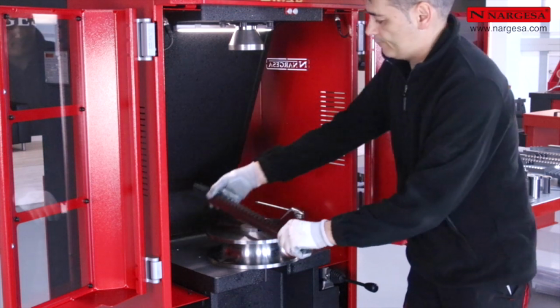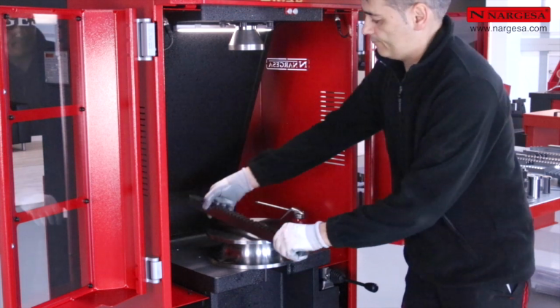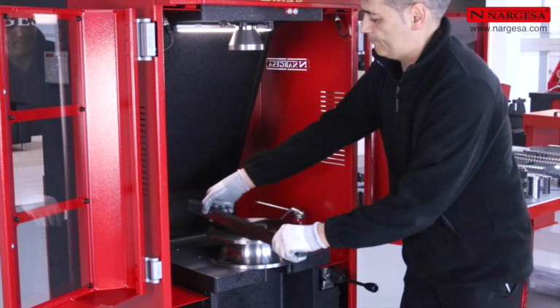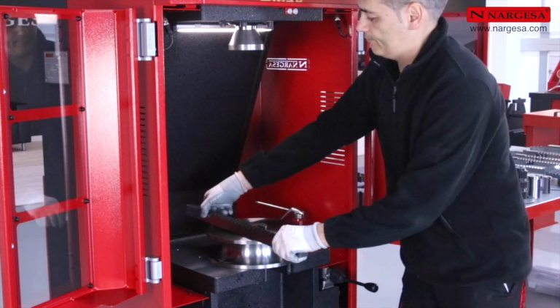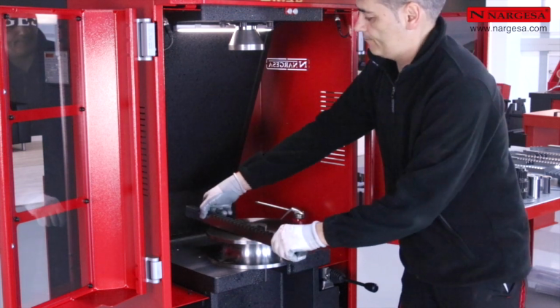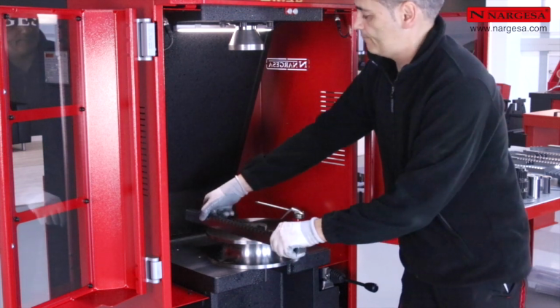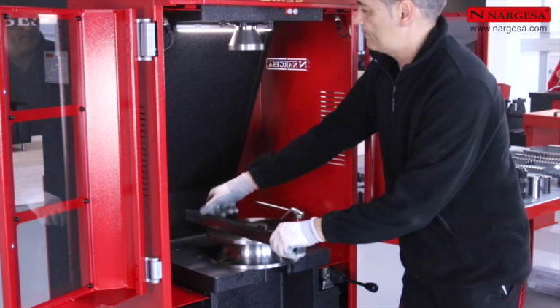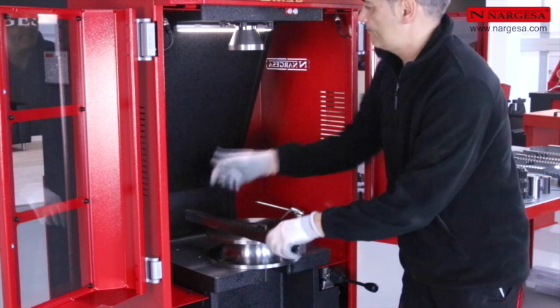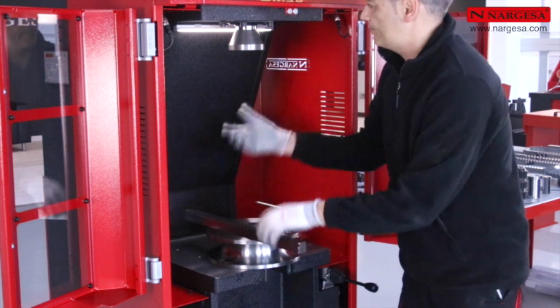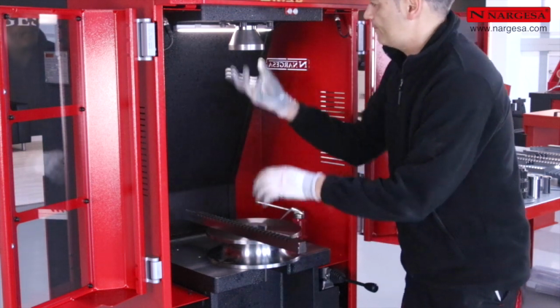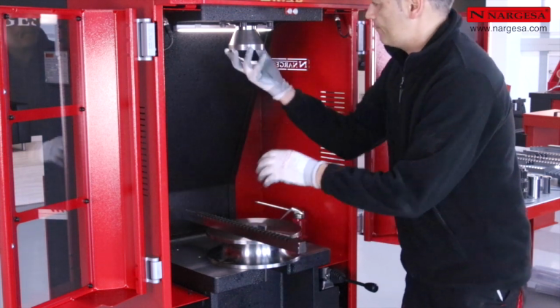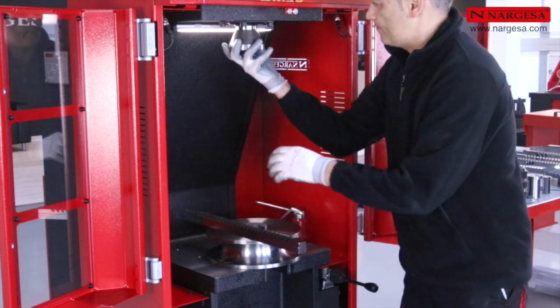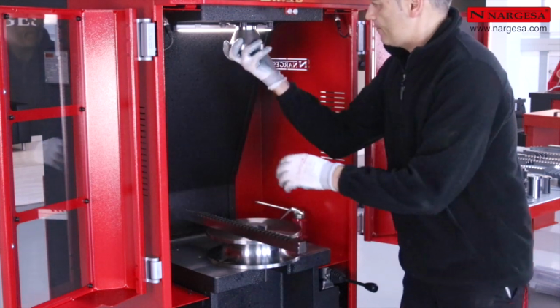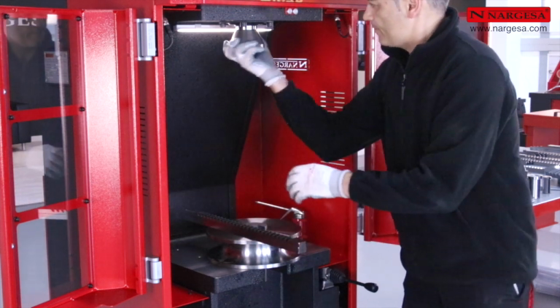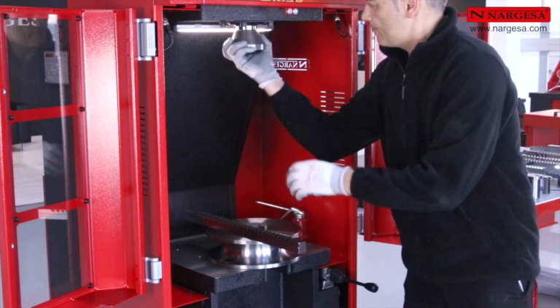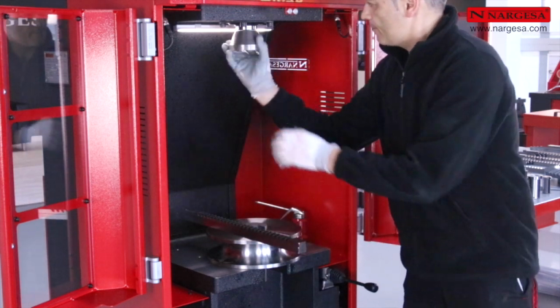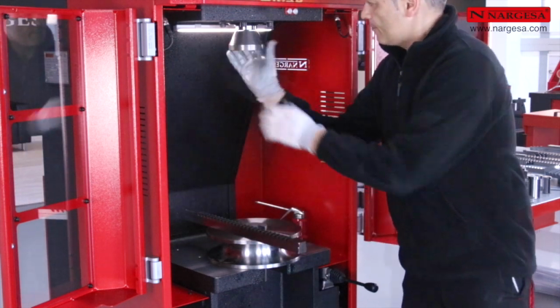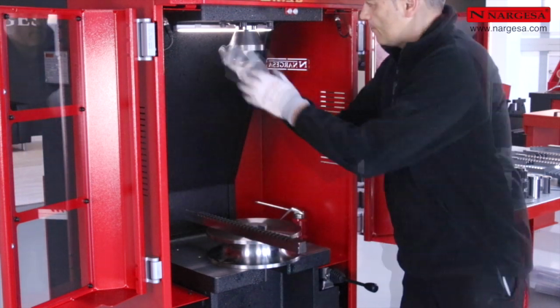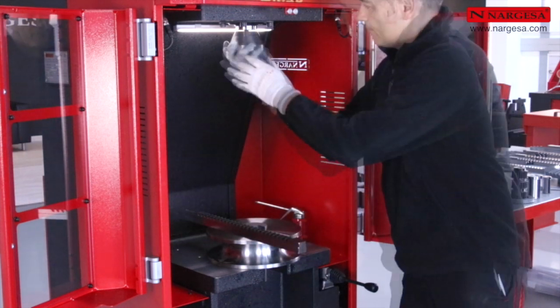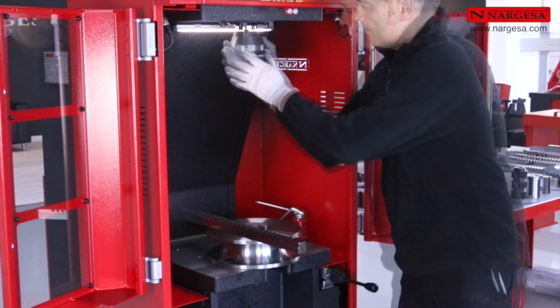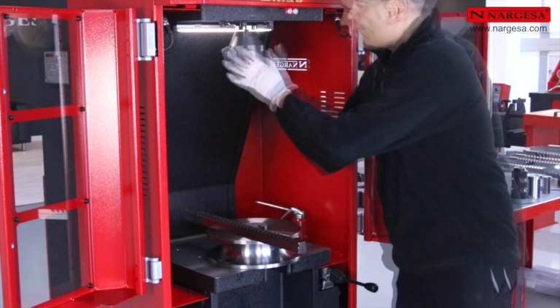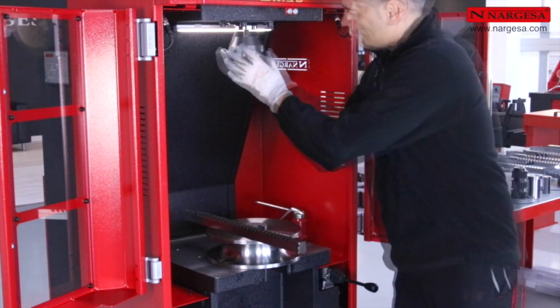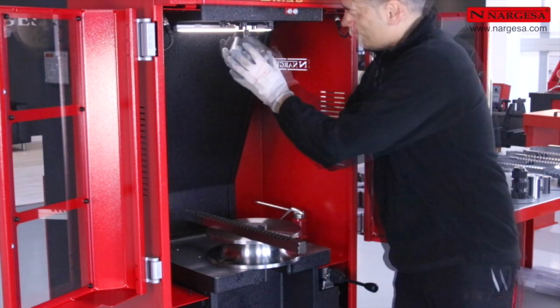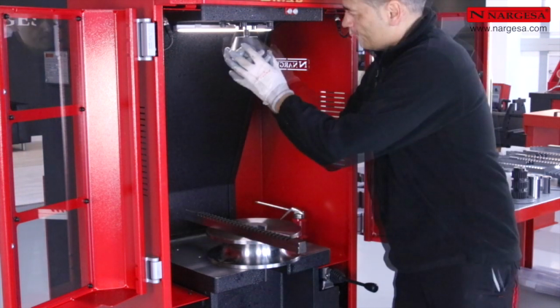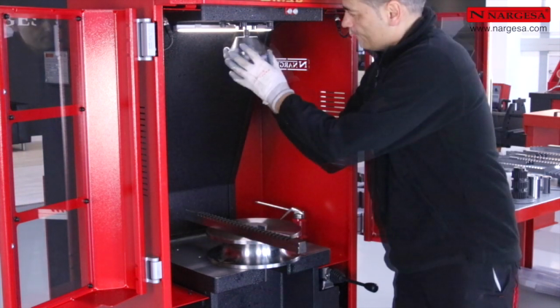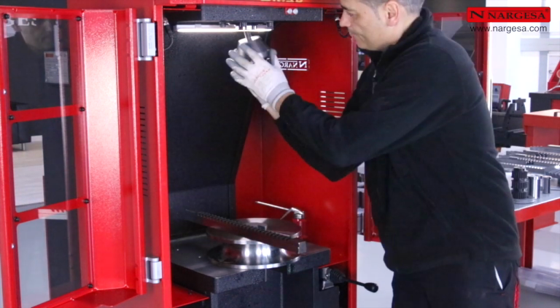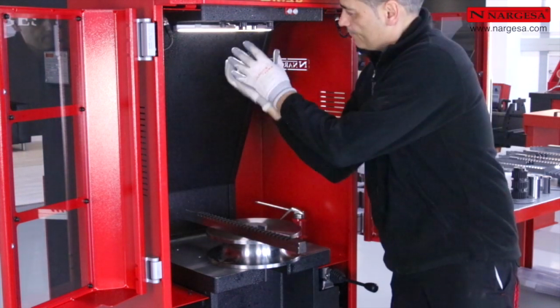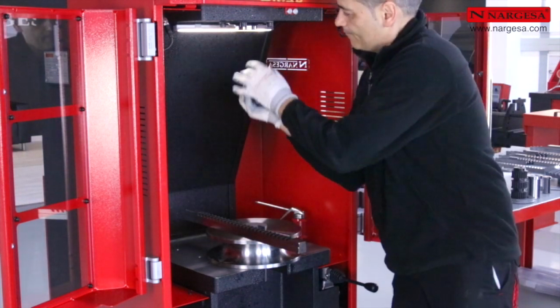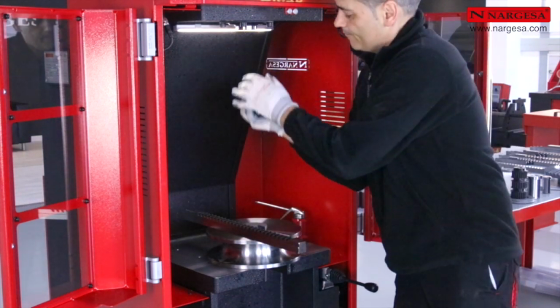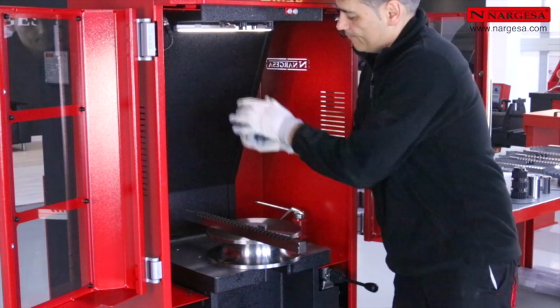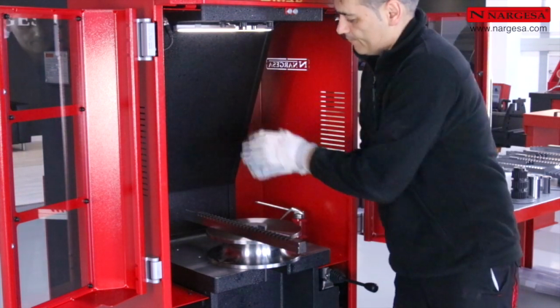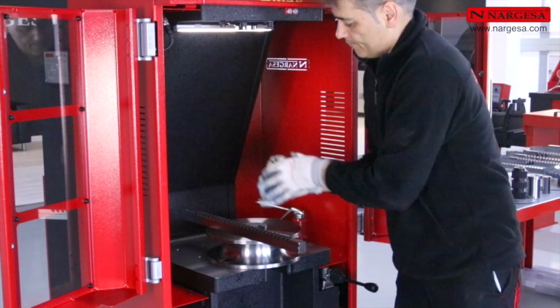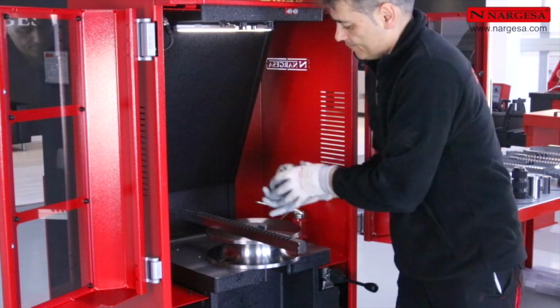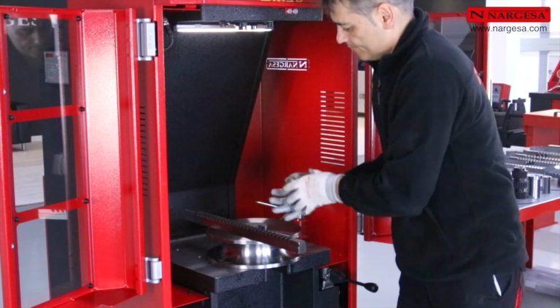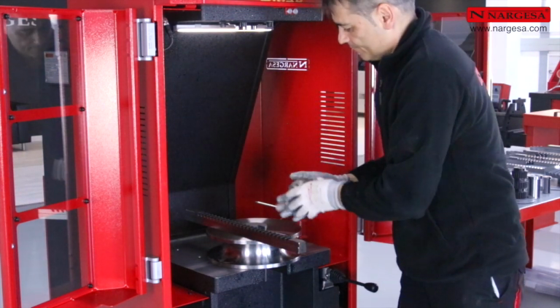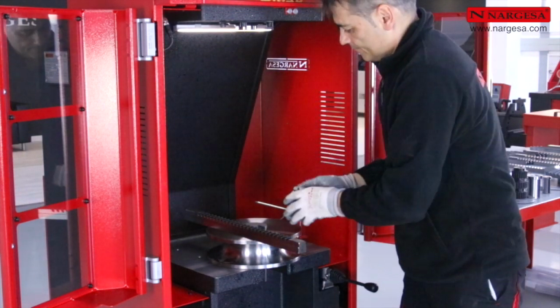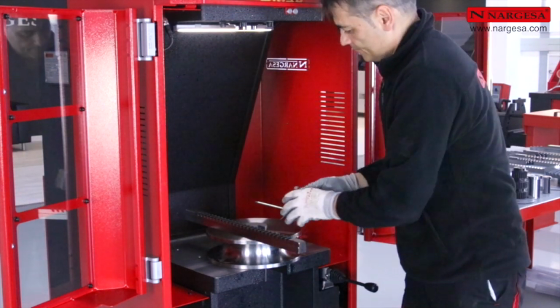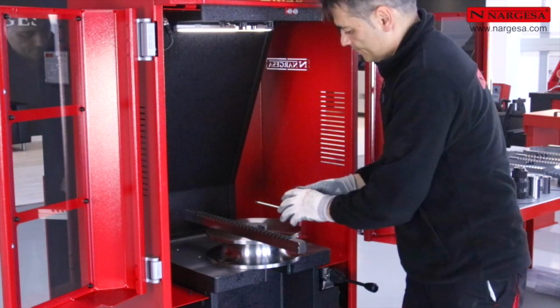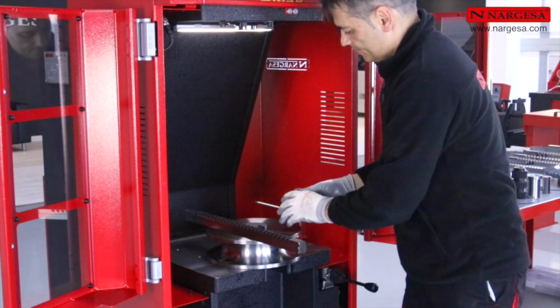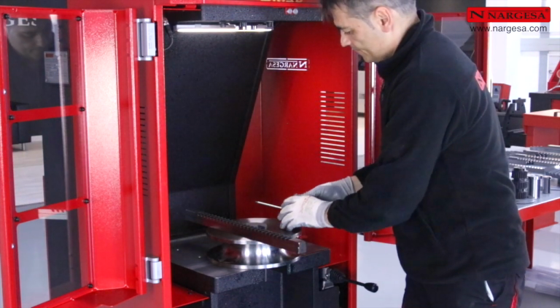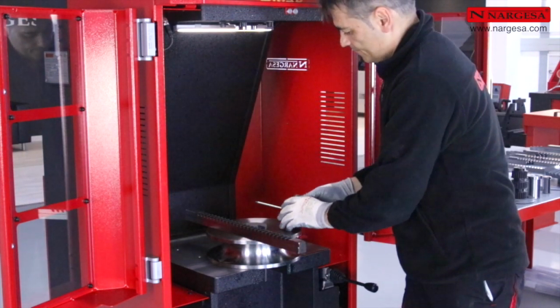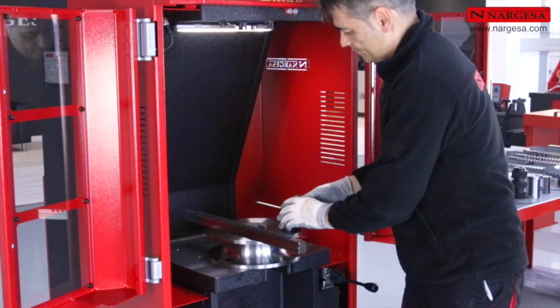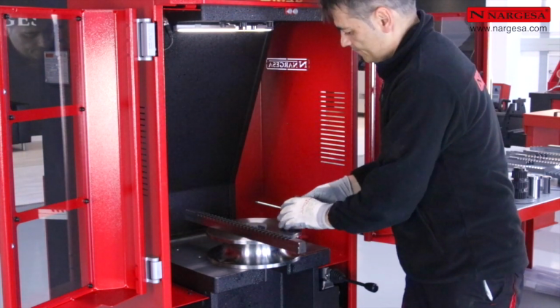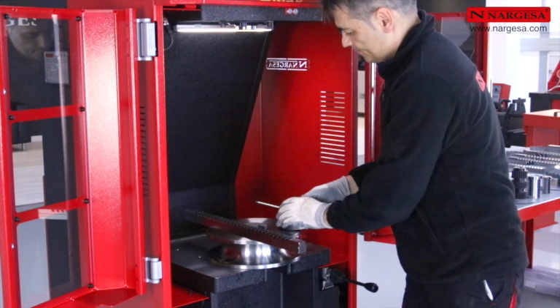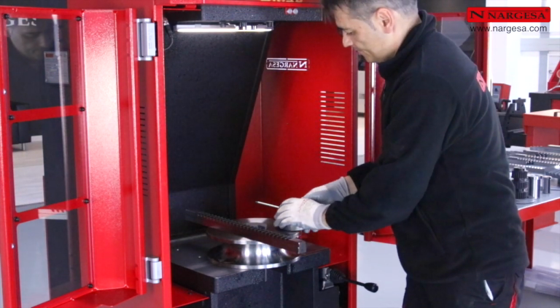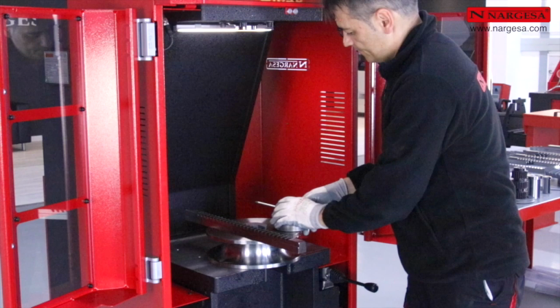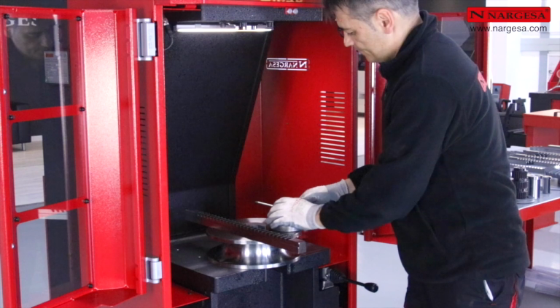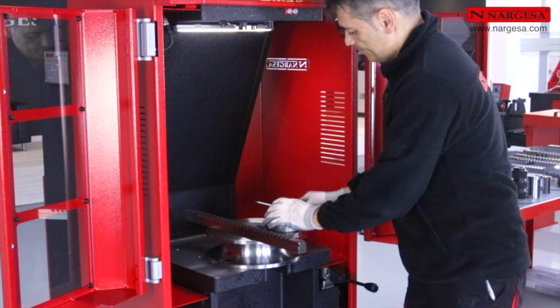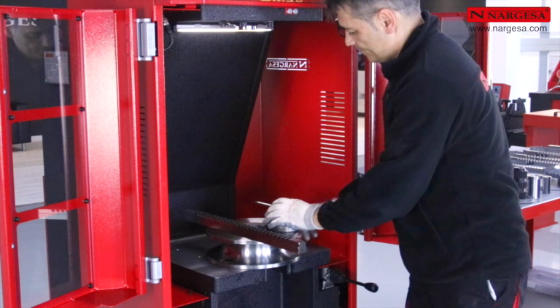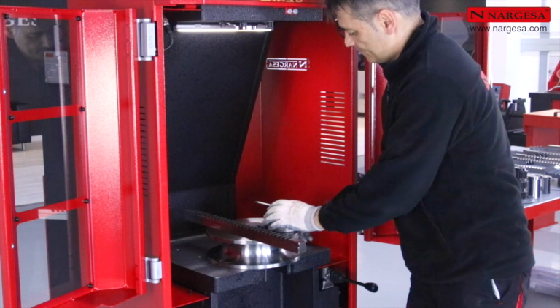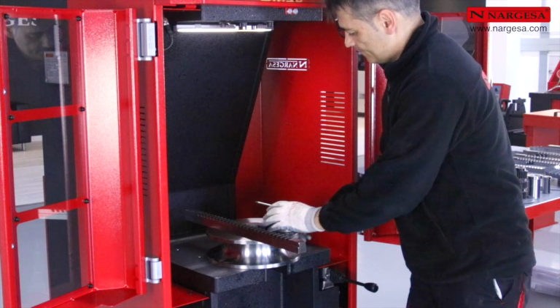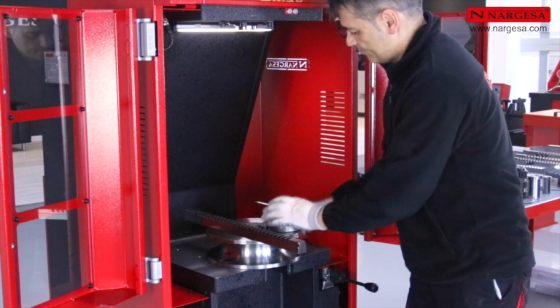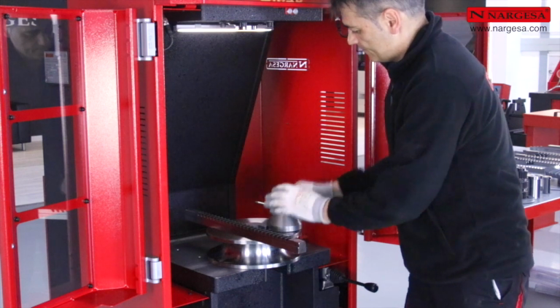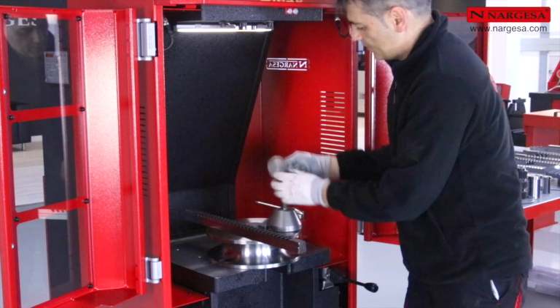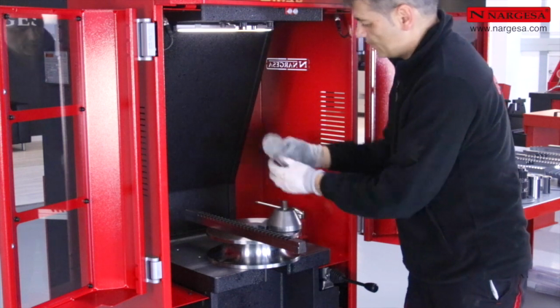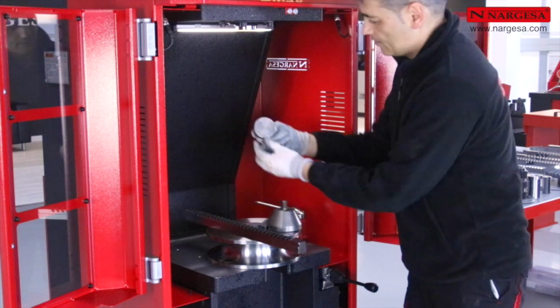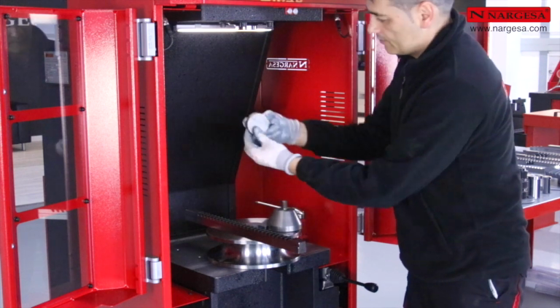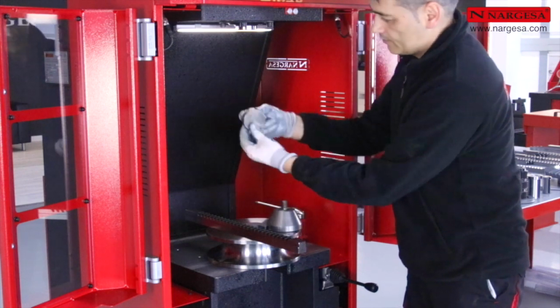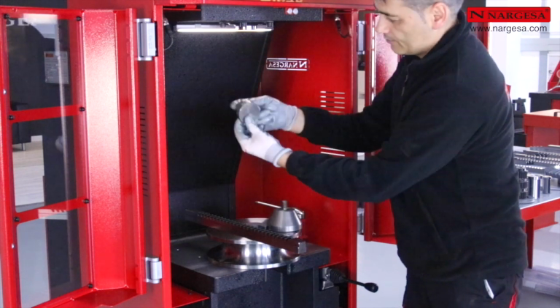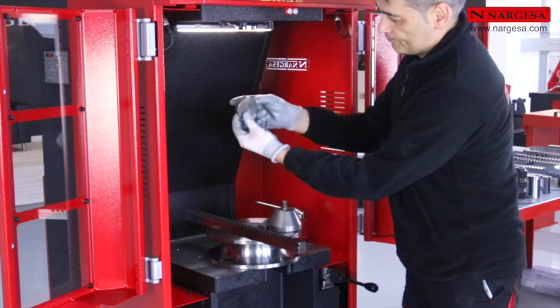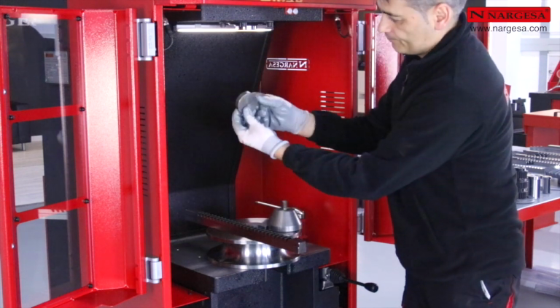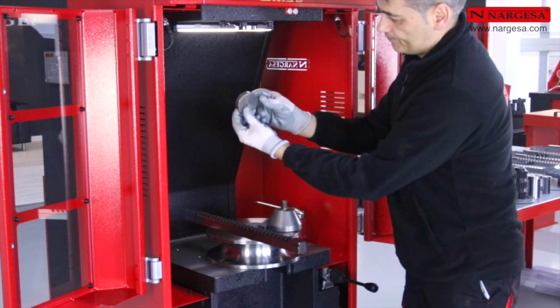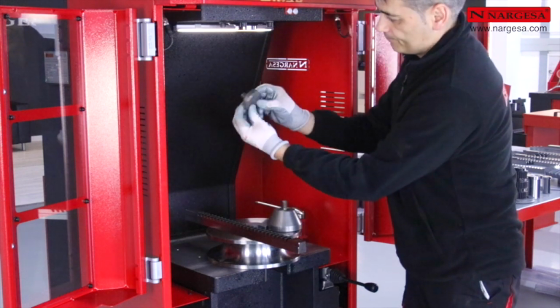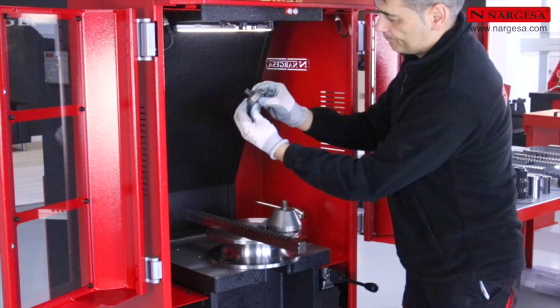Pour pouvoir augmenter la course du piston, nous pouvons remplacer la pièce de poussée par une autre moins épaisse.